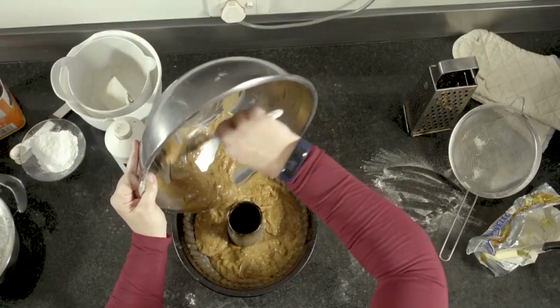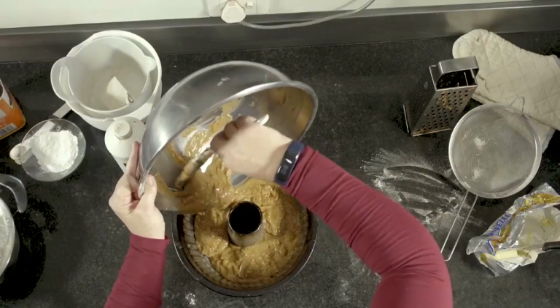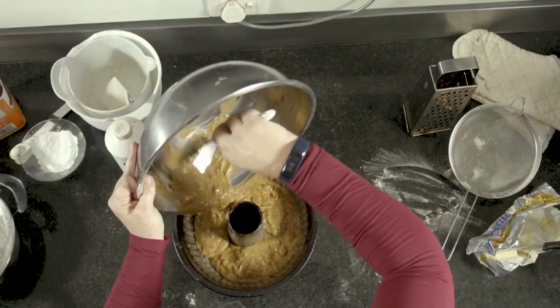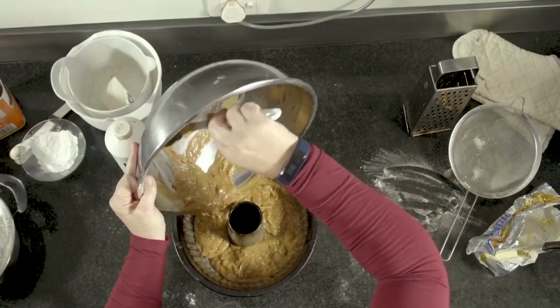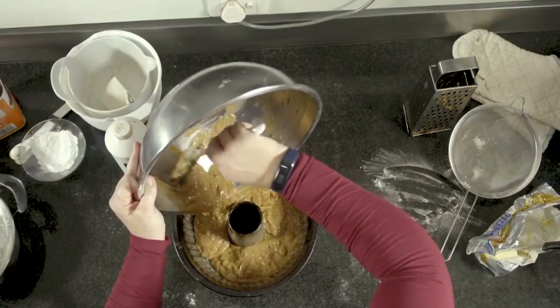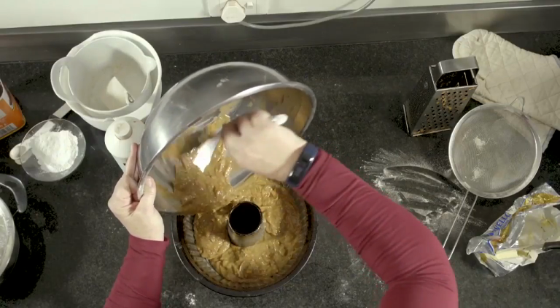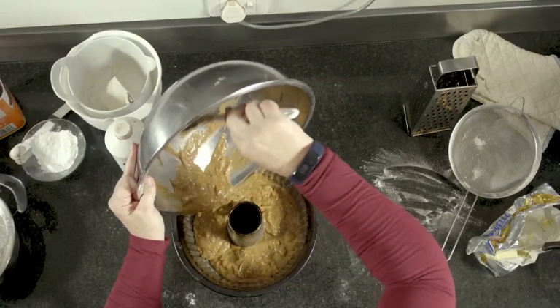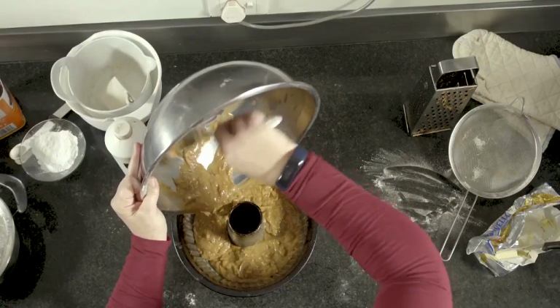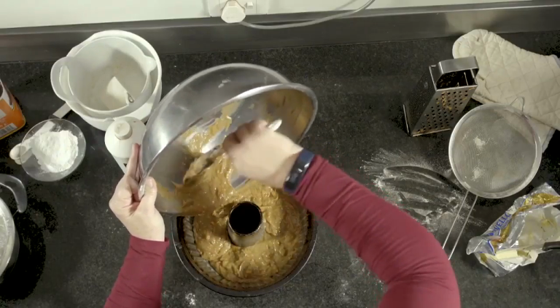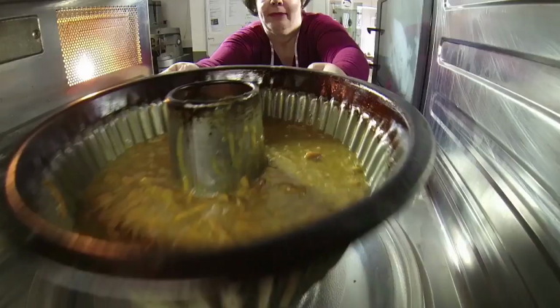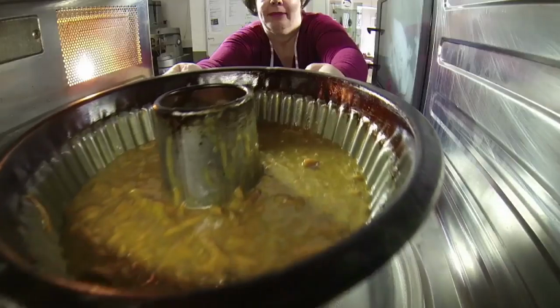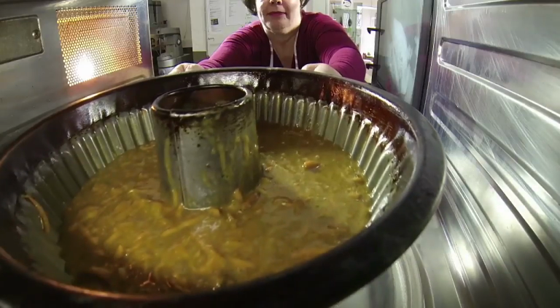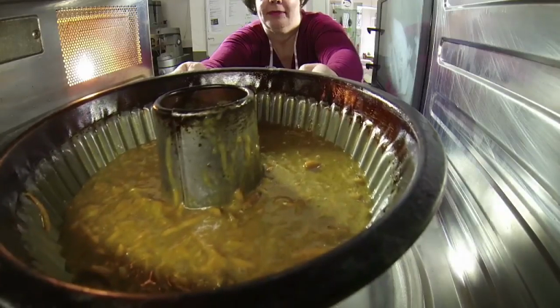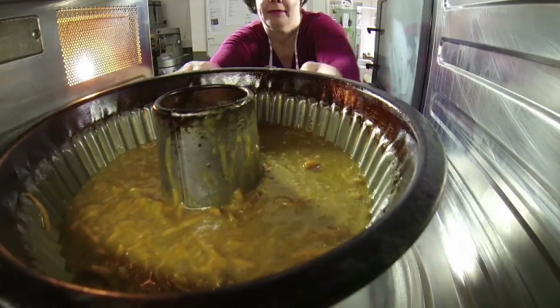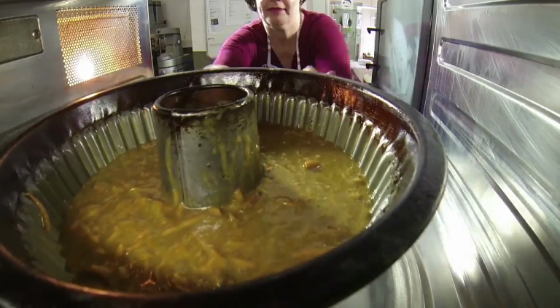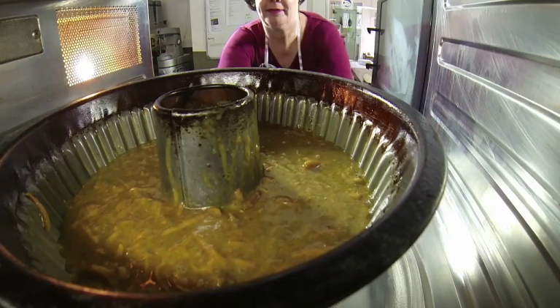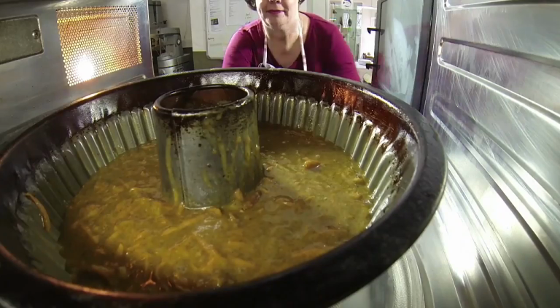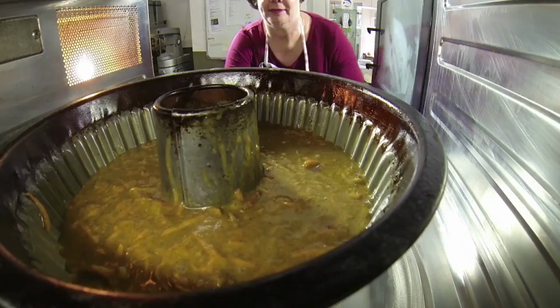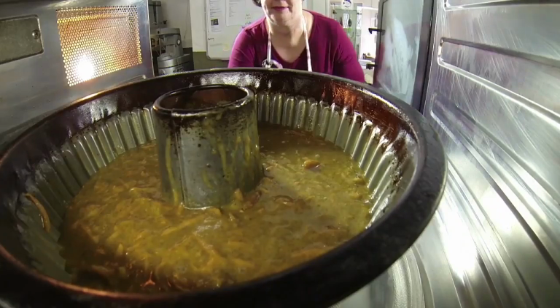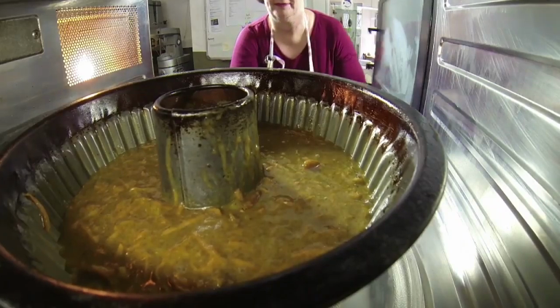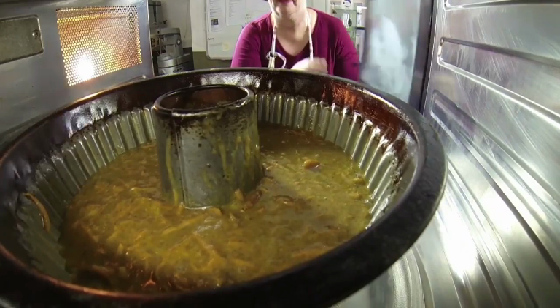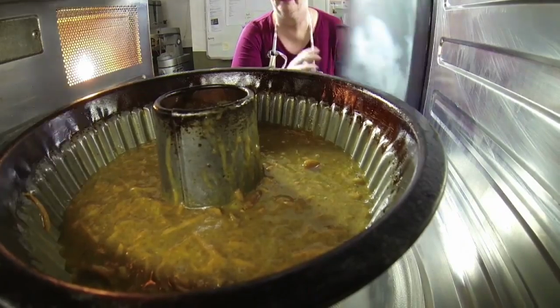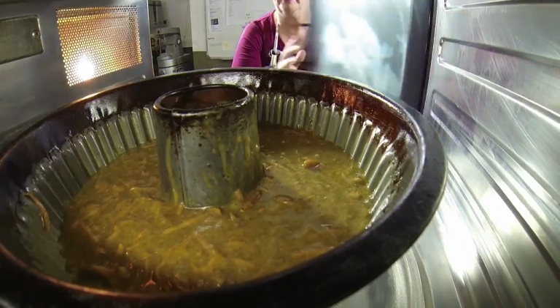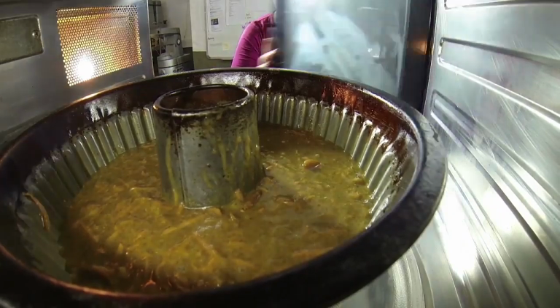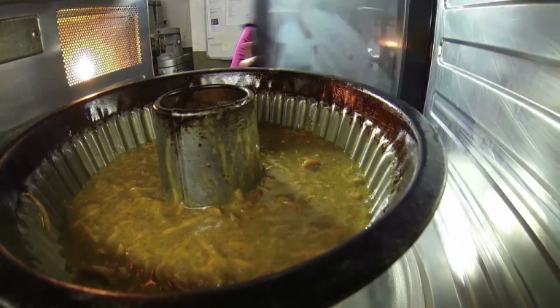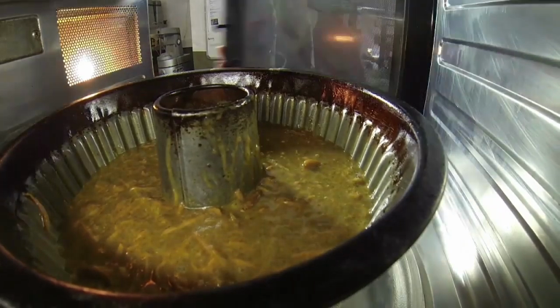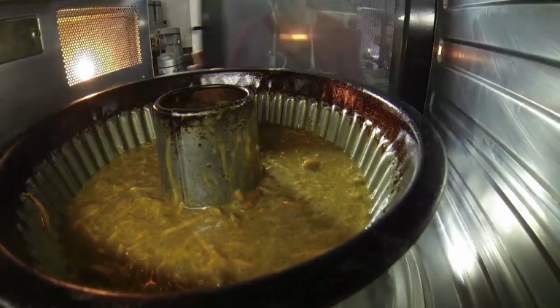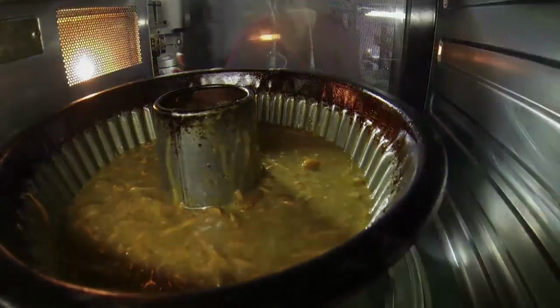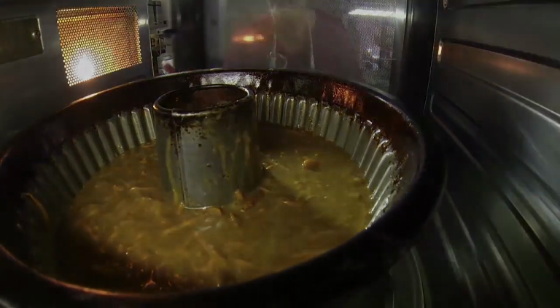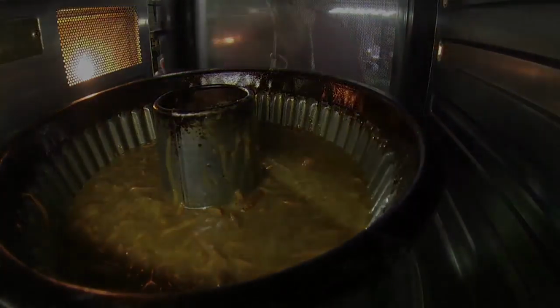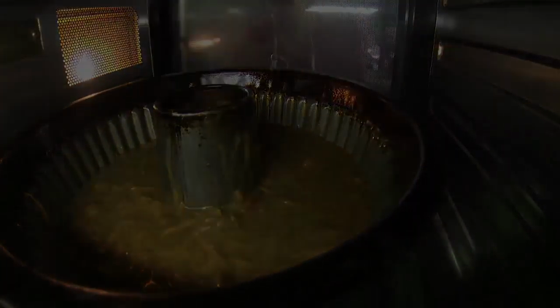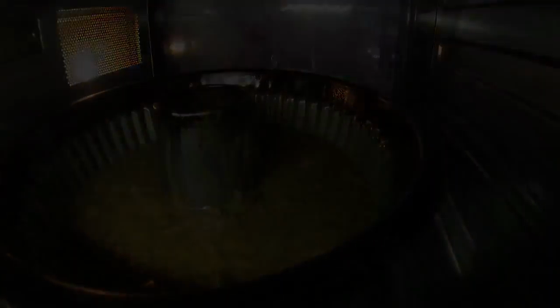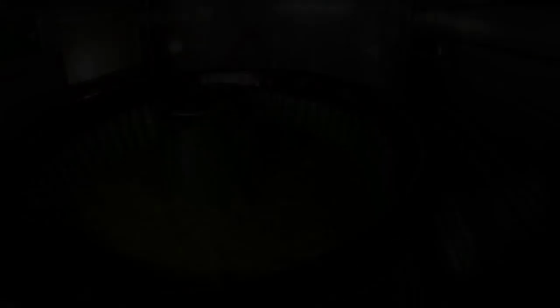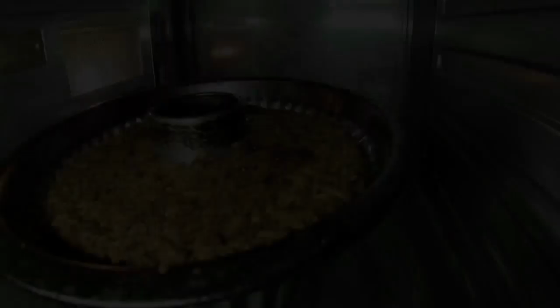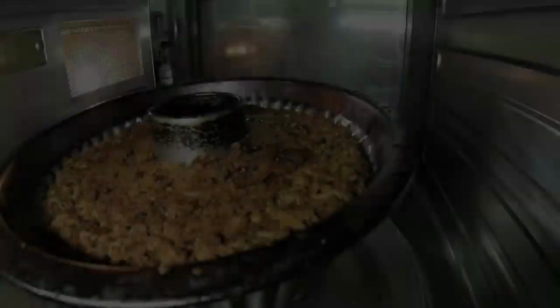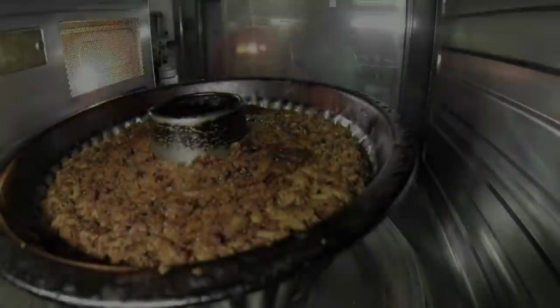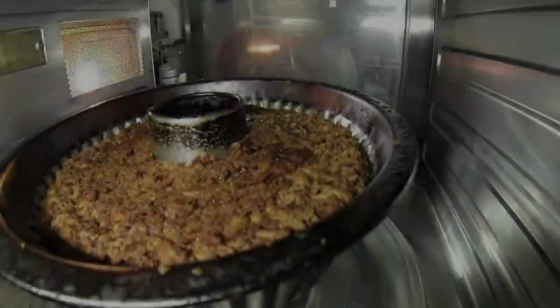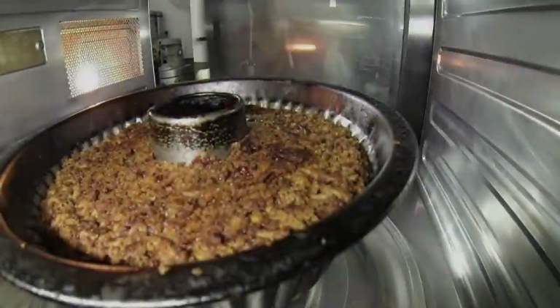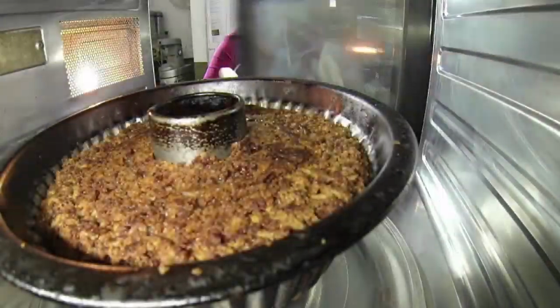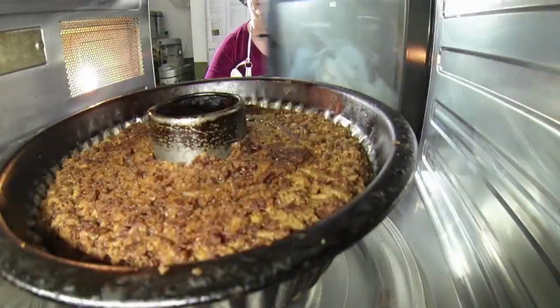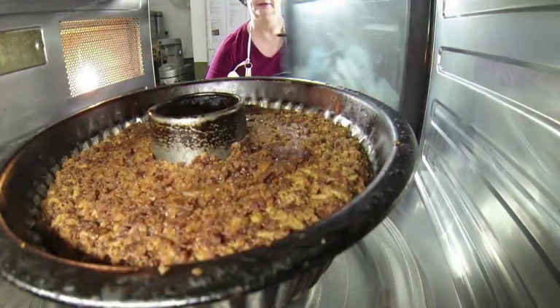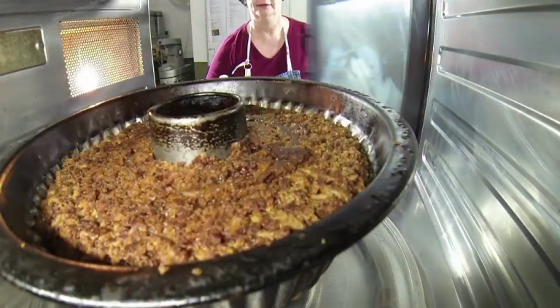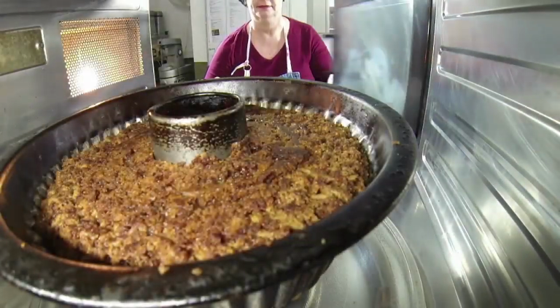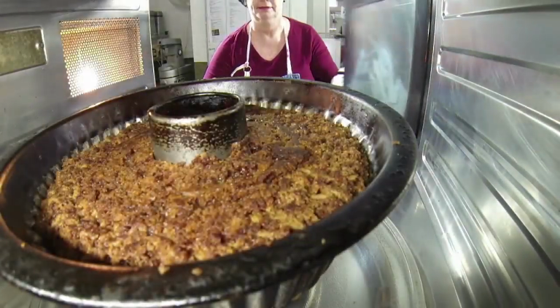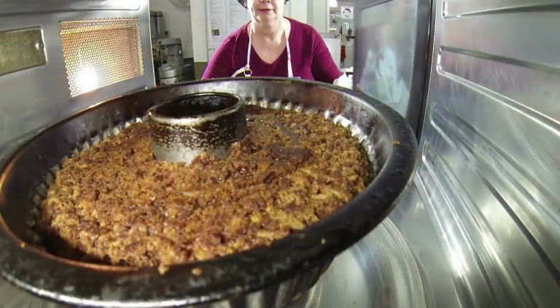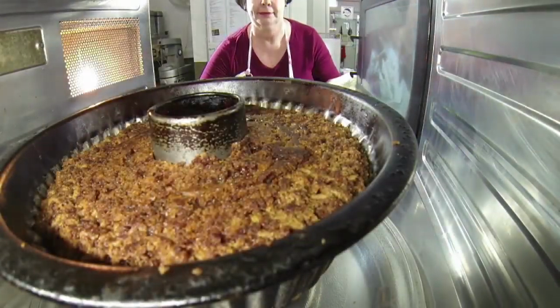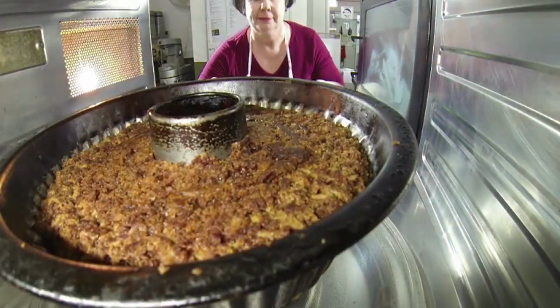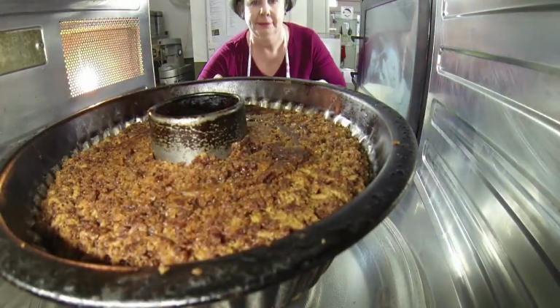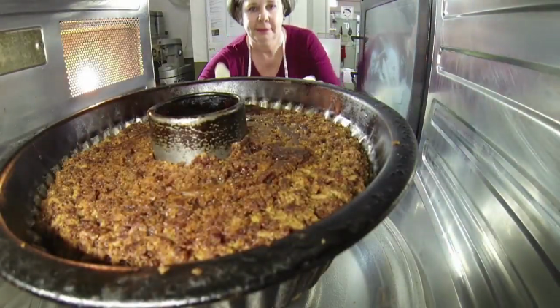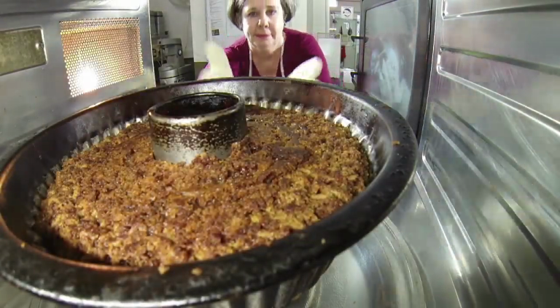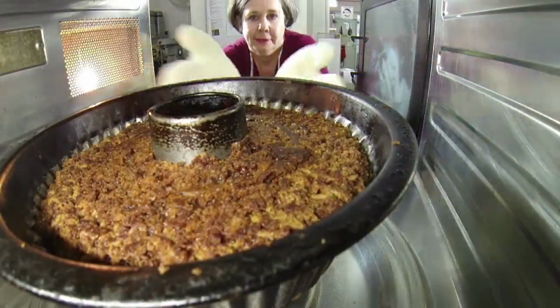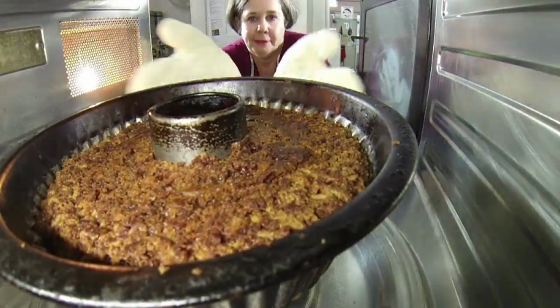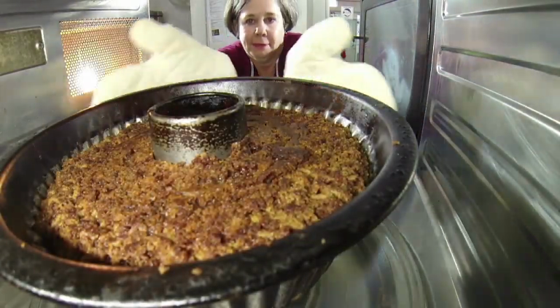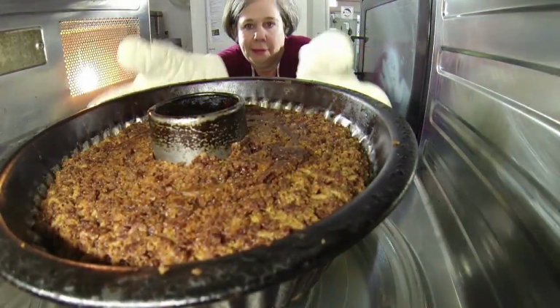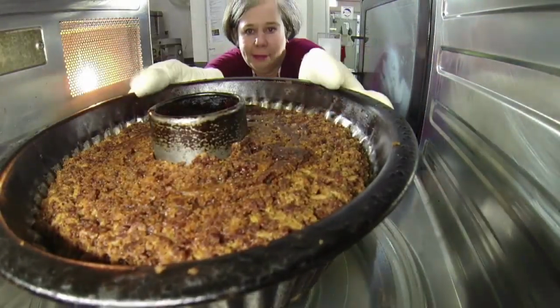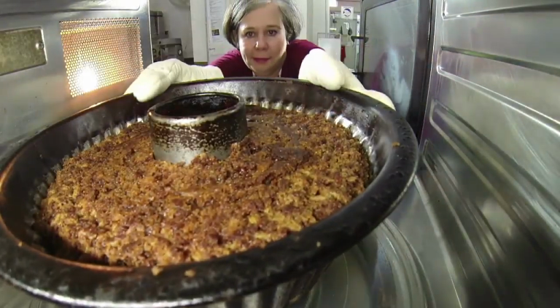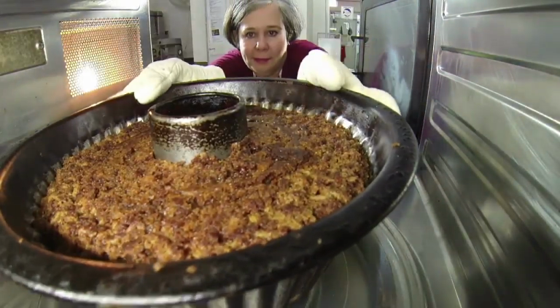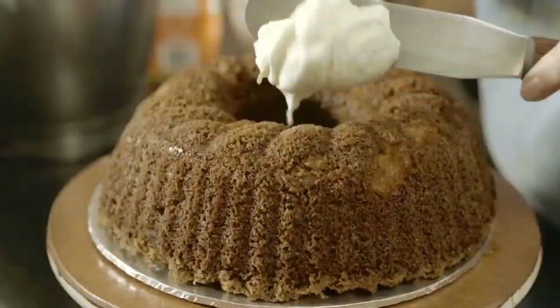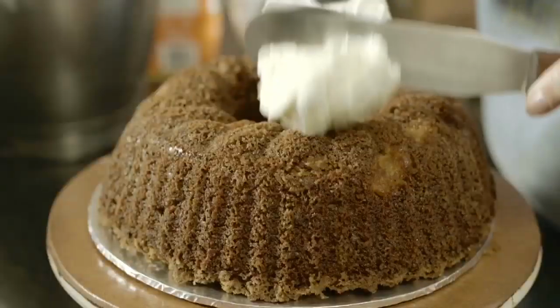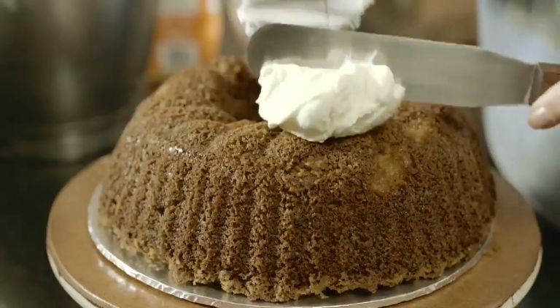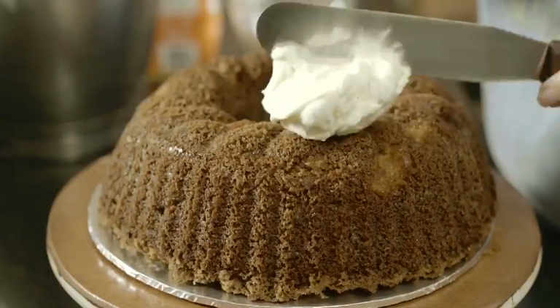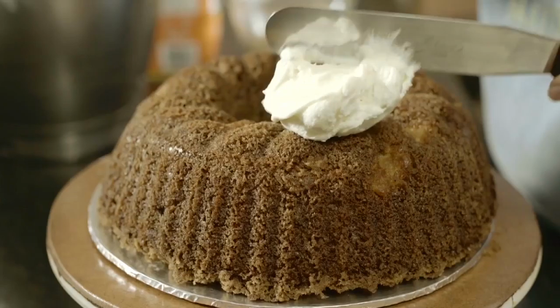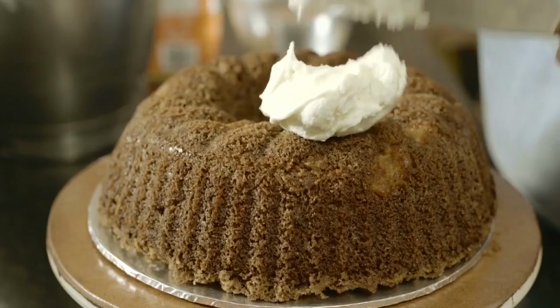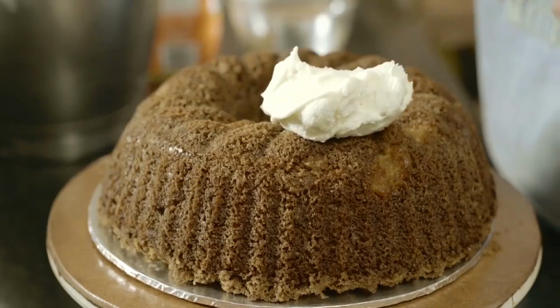It goes into the oven. While it's cooking, we make the cream cheese icing. We ice the cake and decorate it.